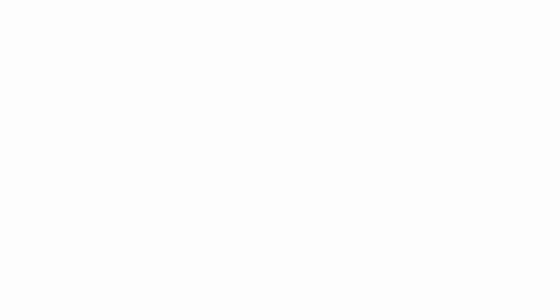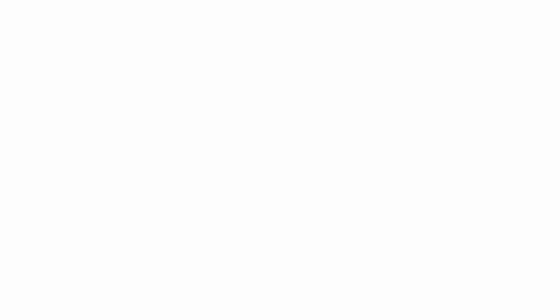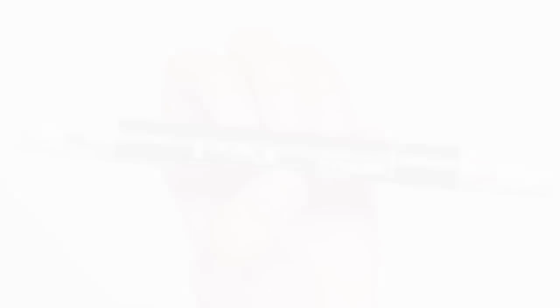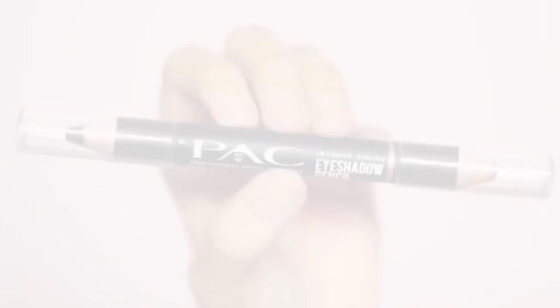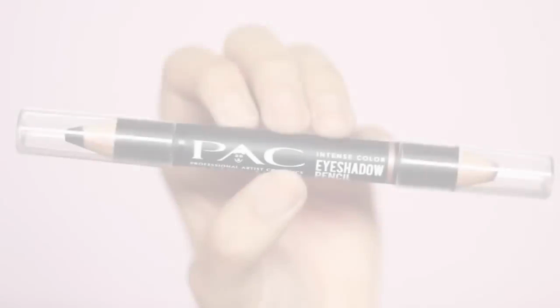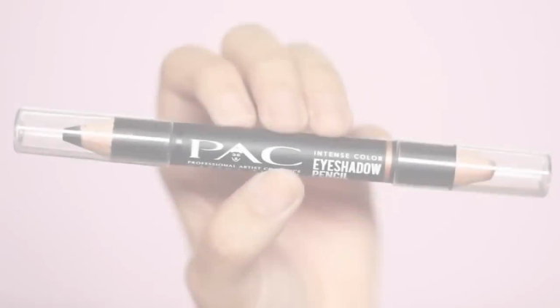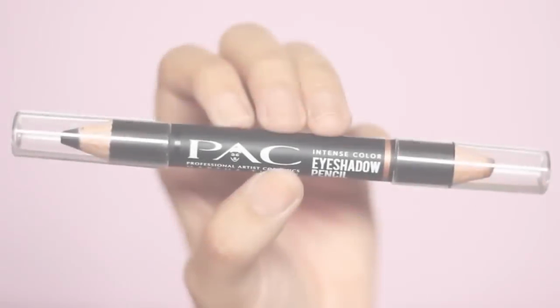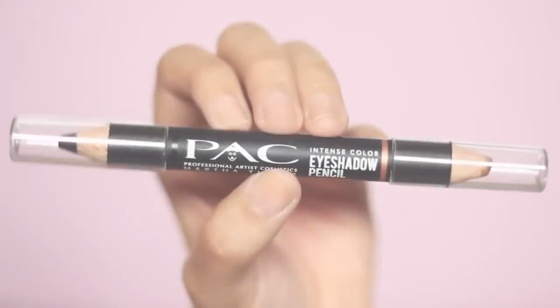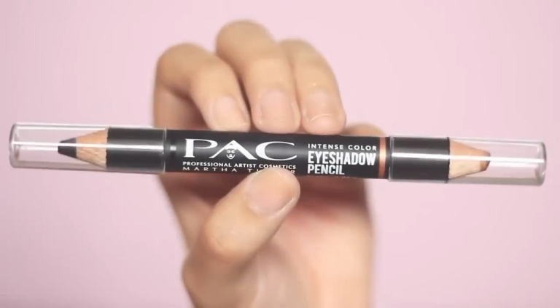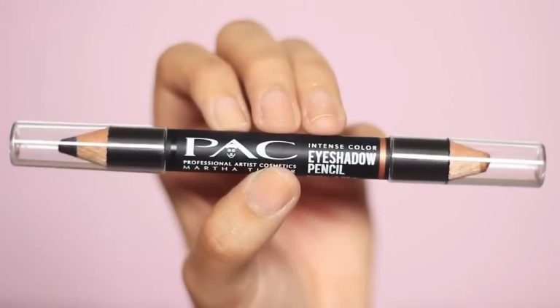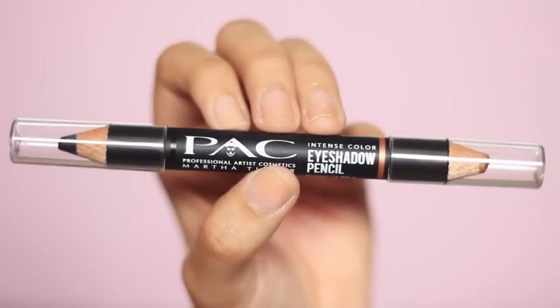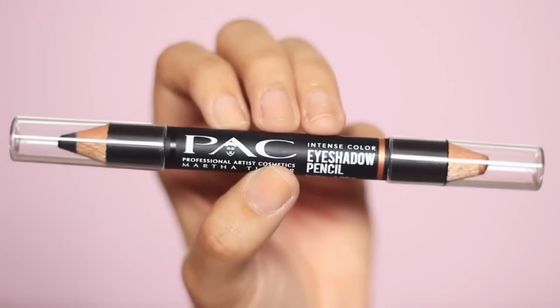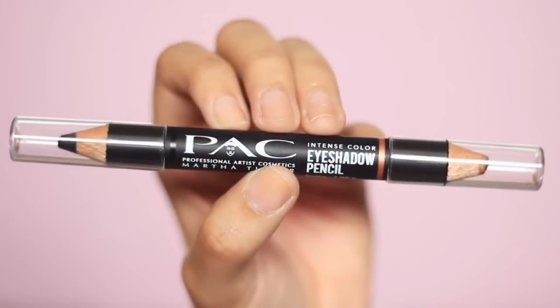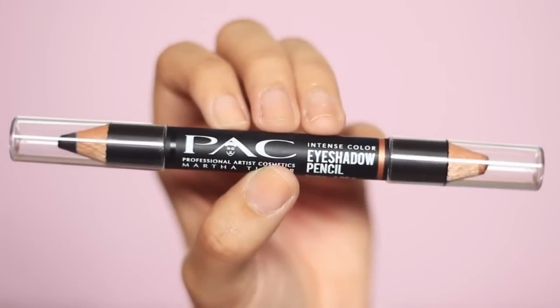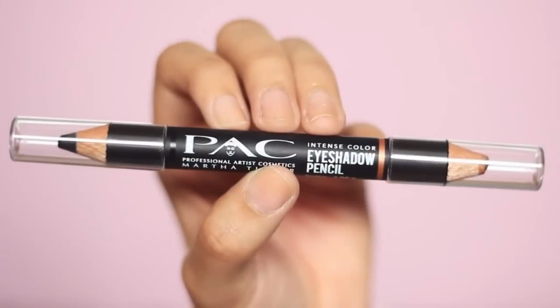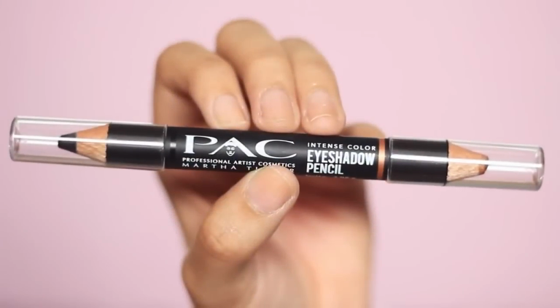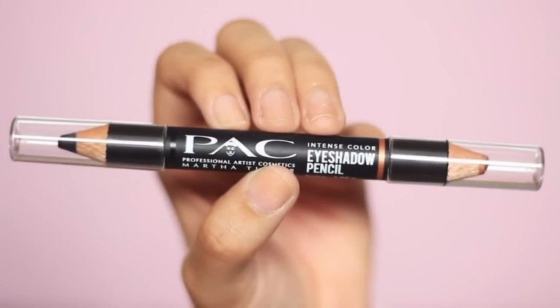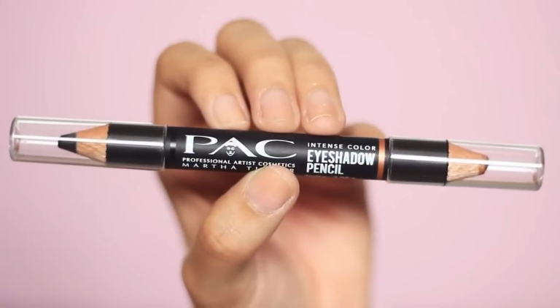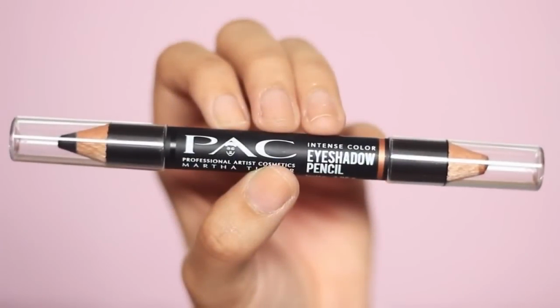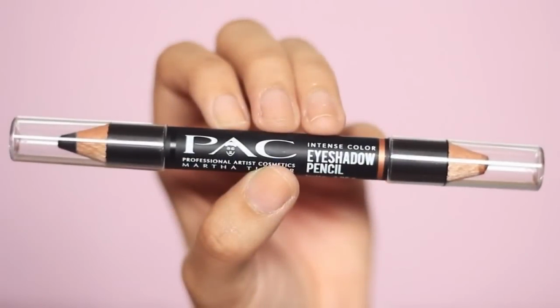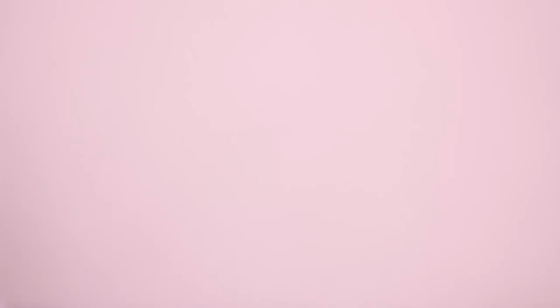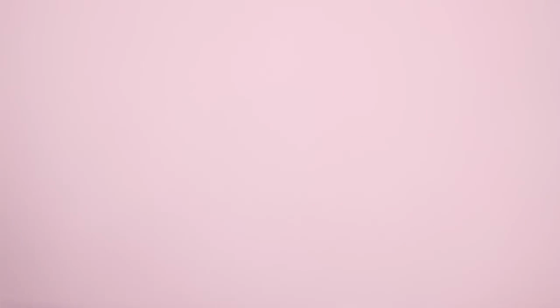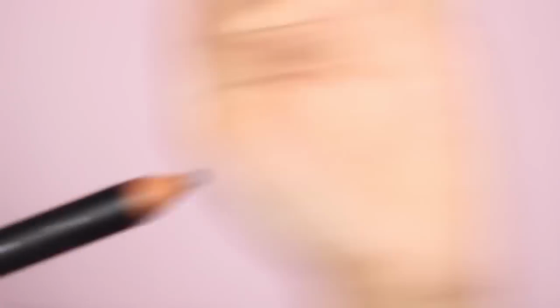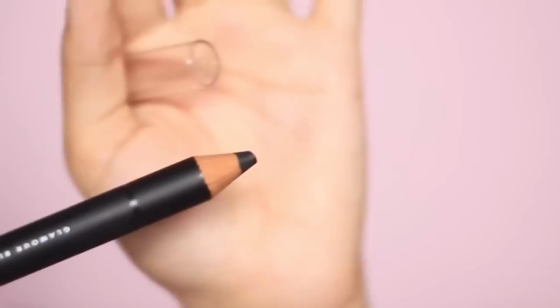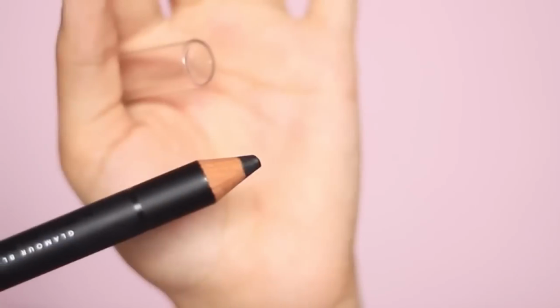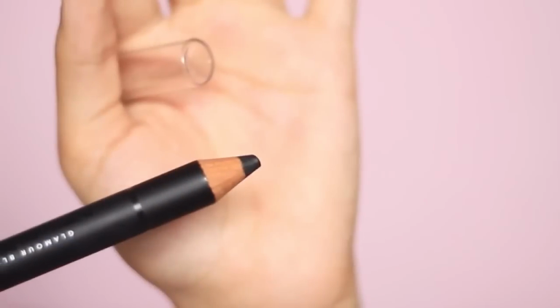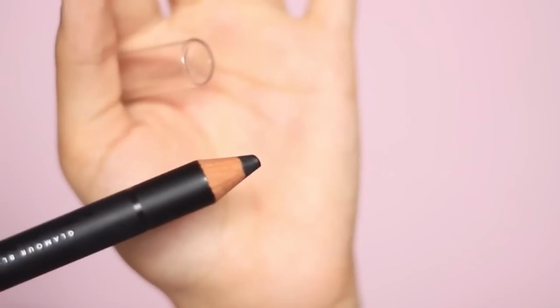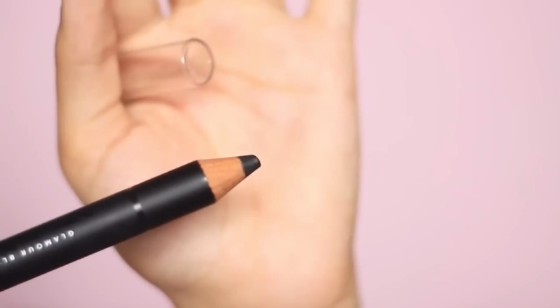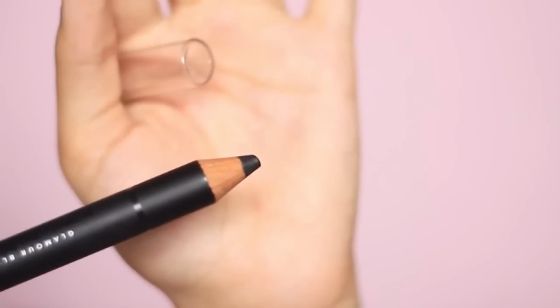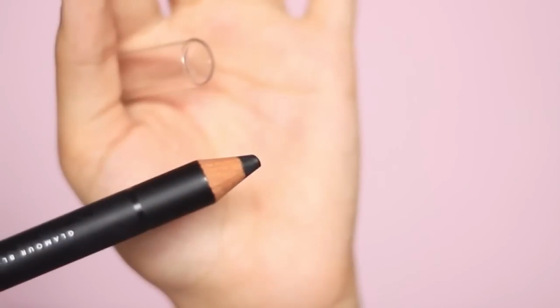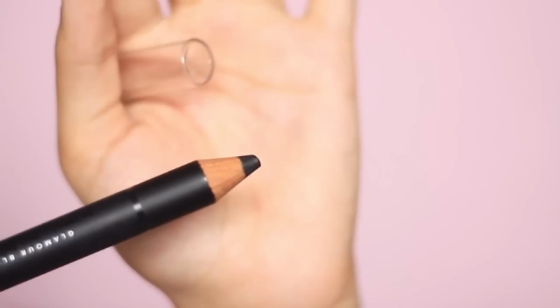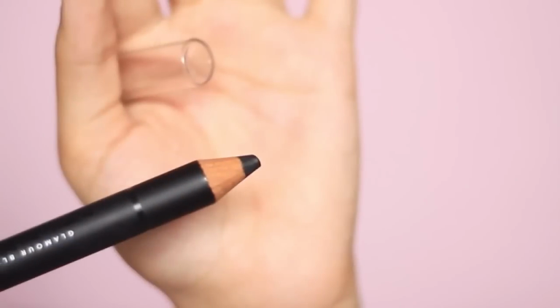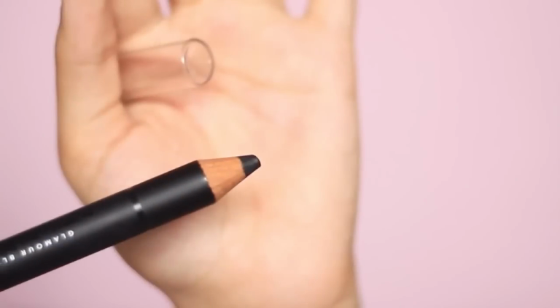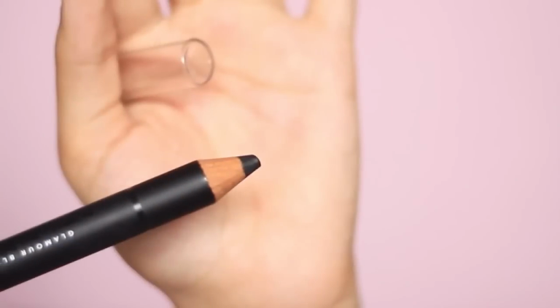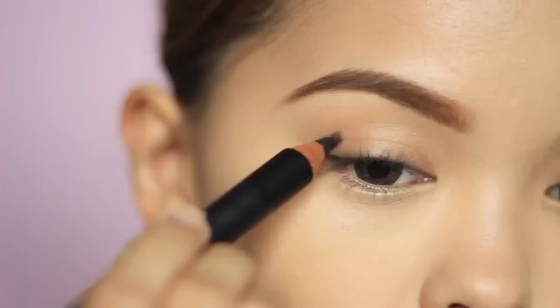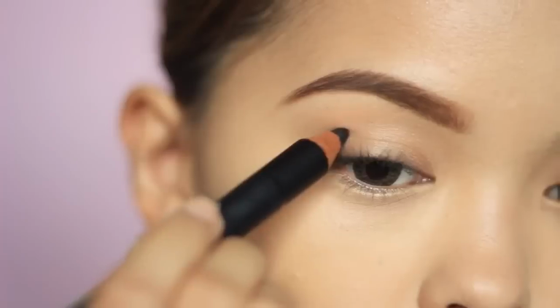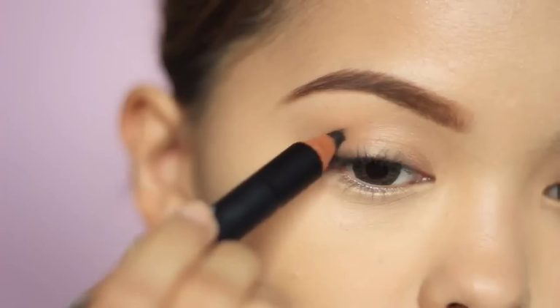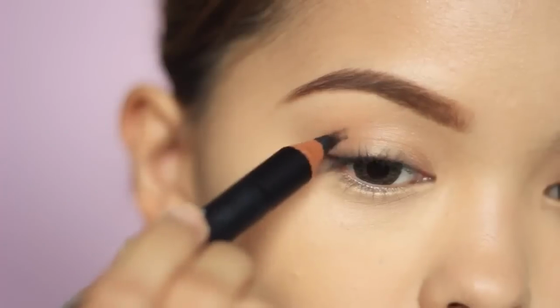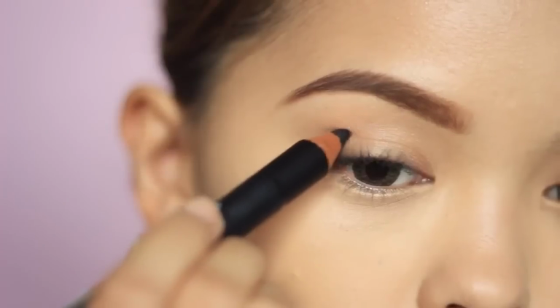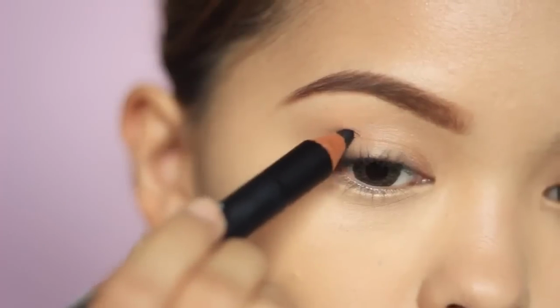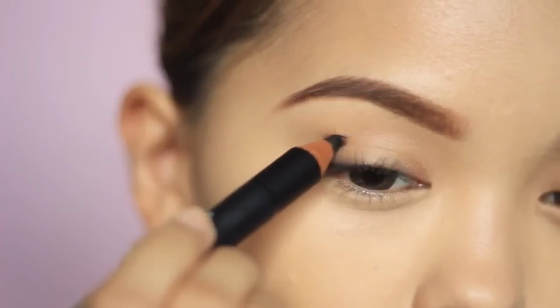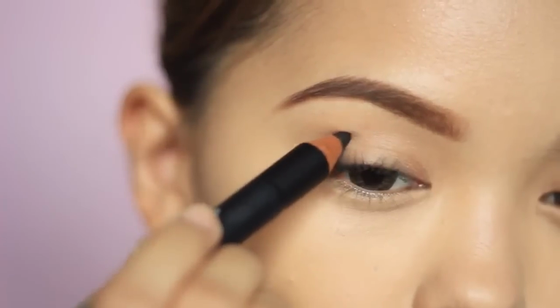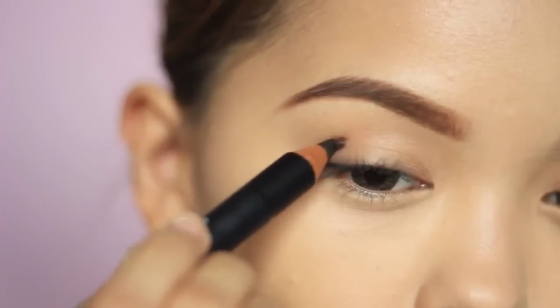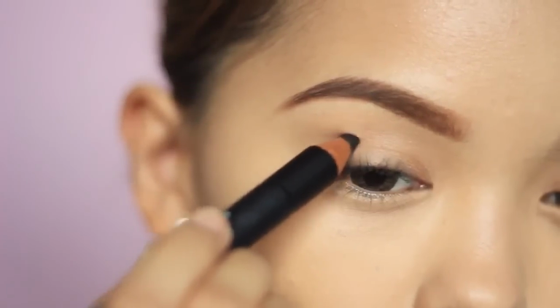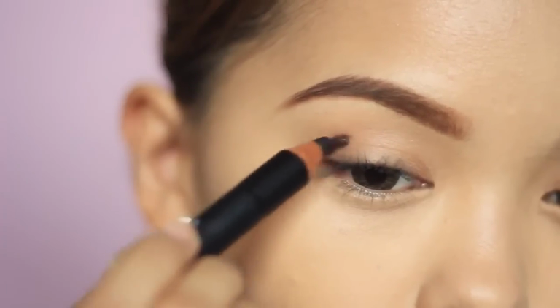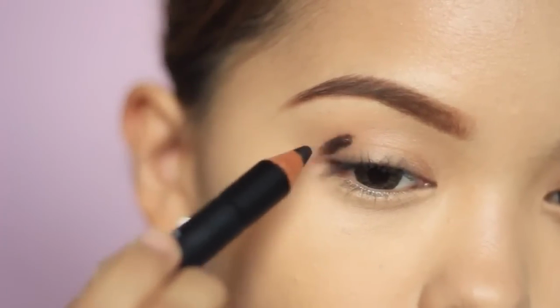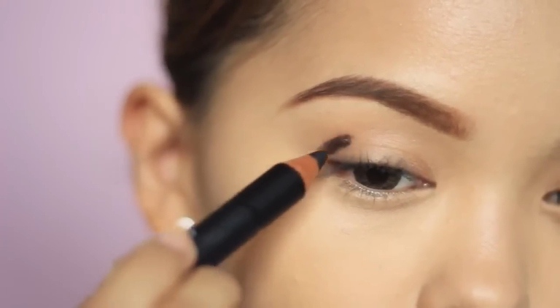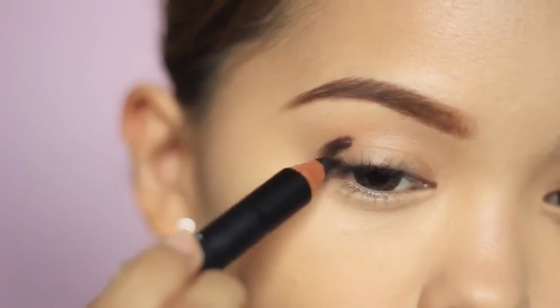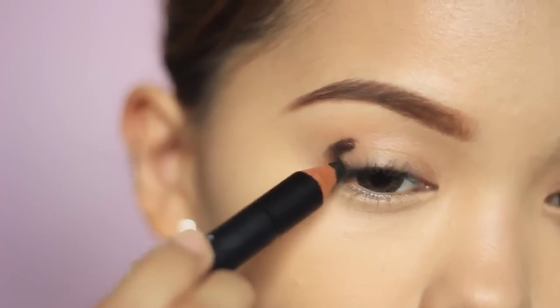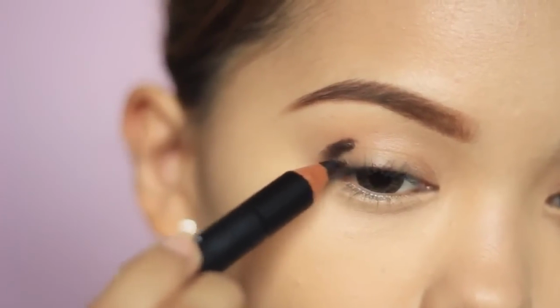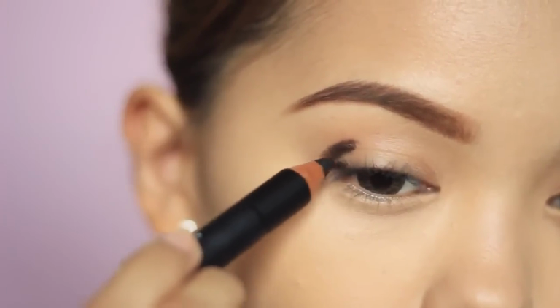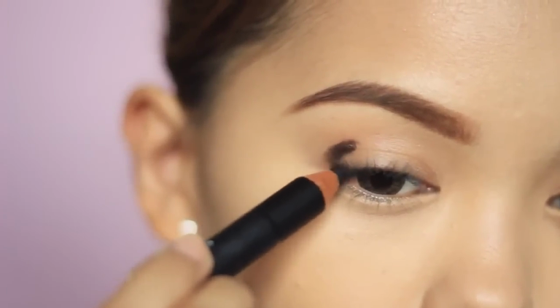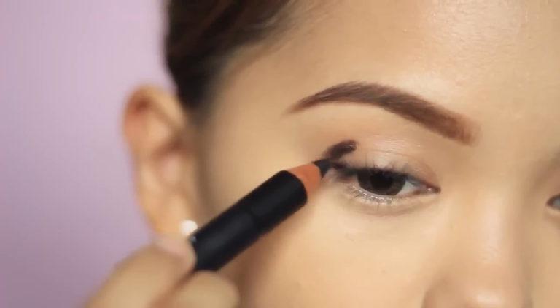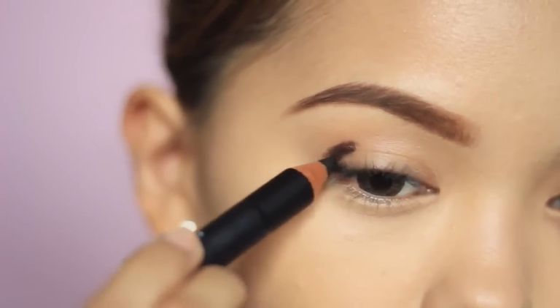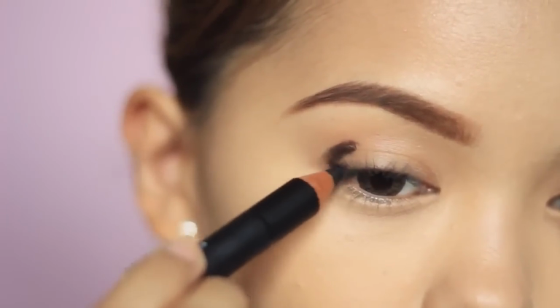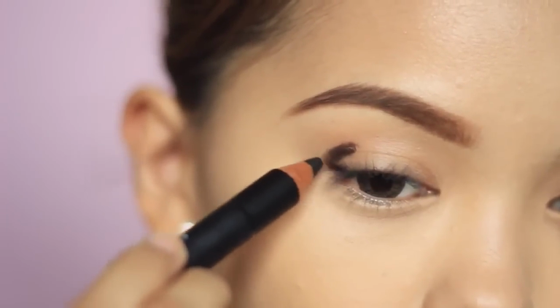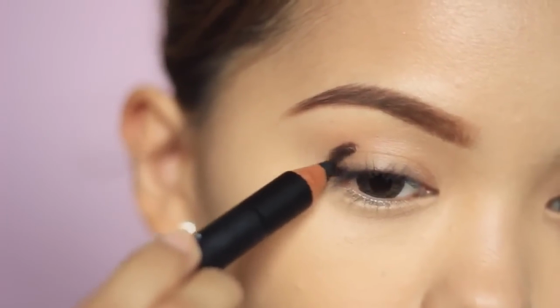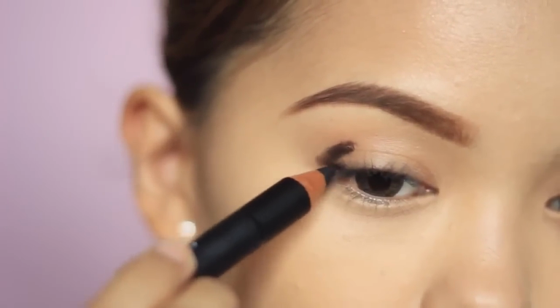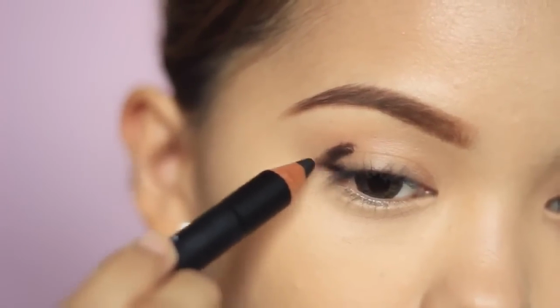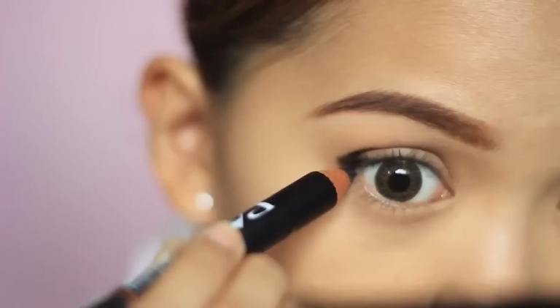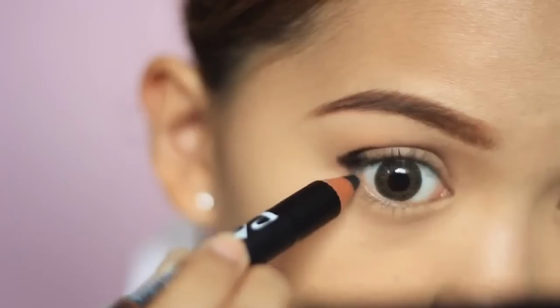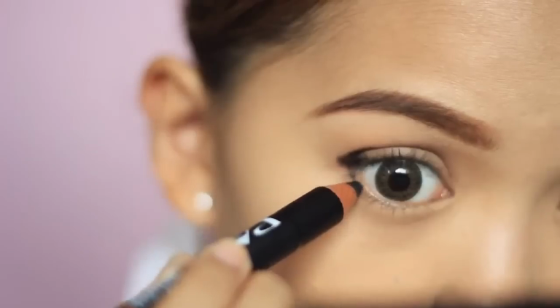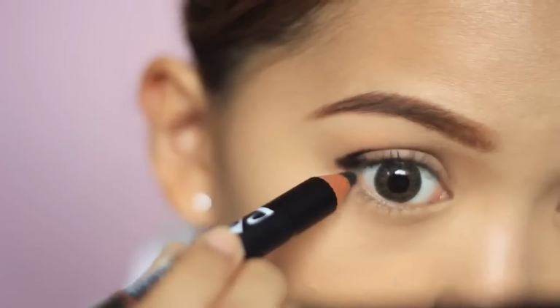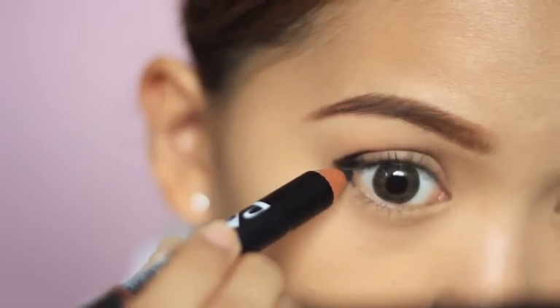Valentine's Day may be over, but to those romantics out there who are going to have a date year round, this look is for you.